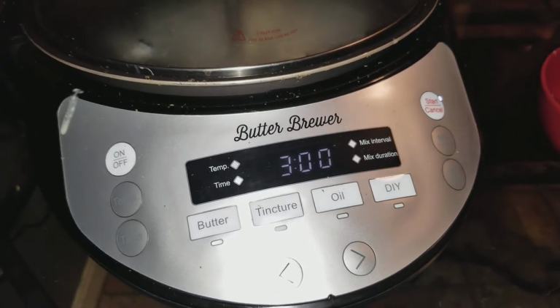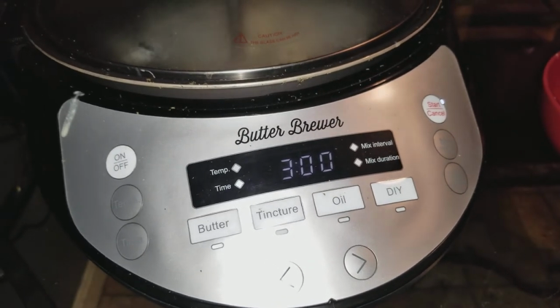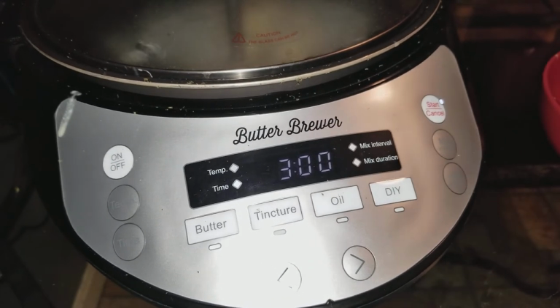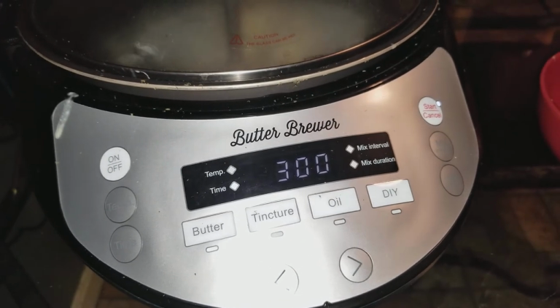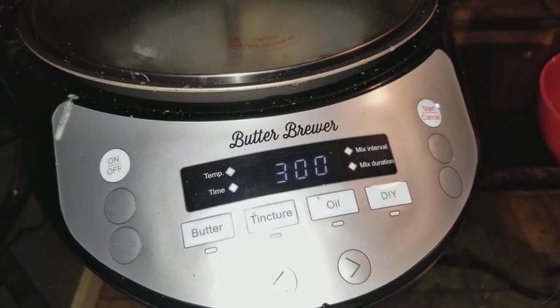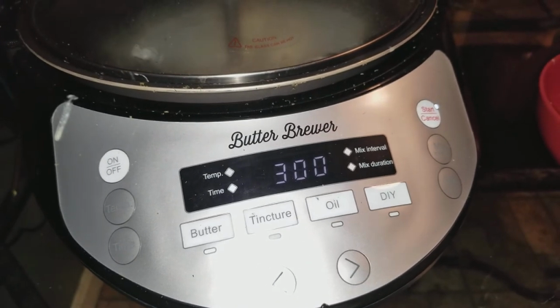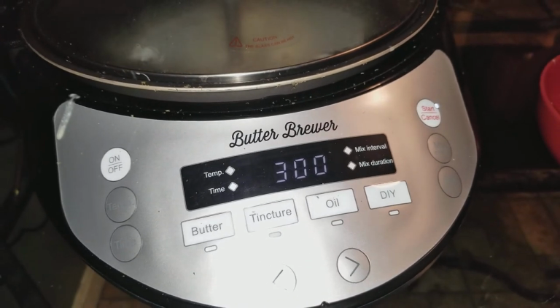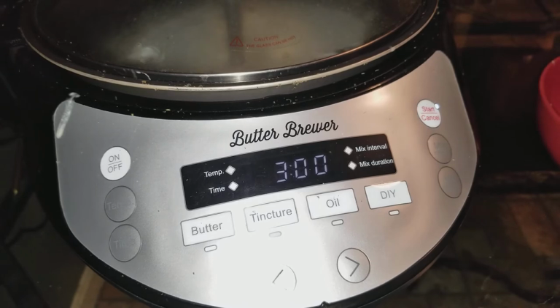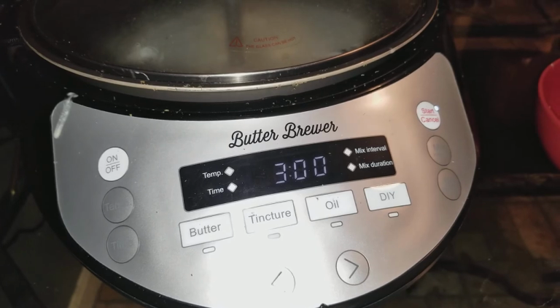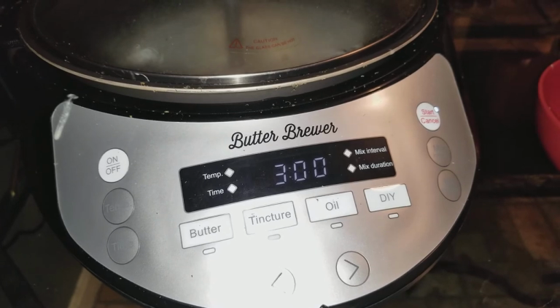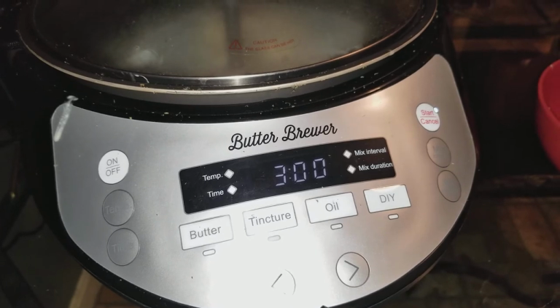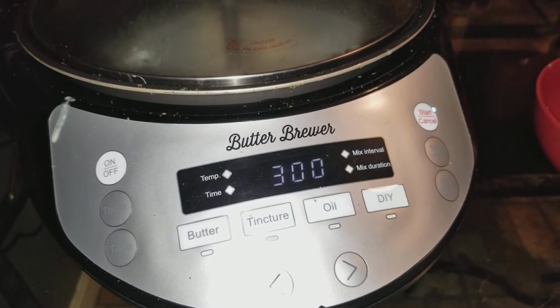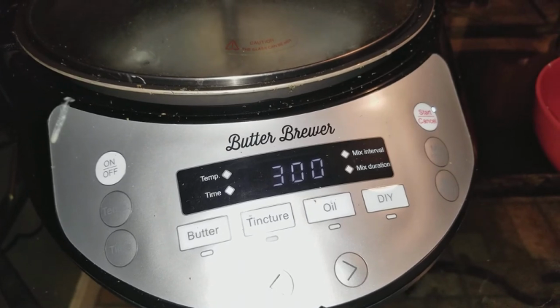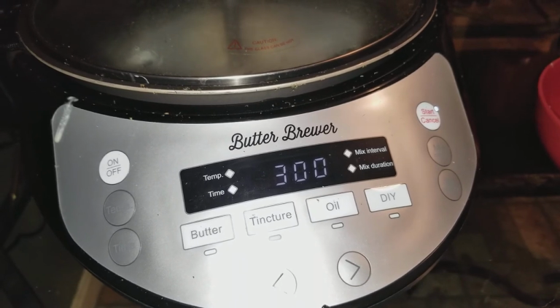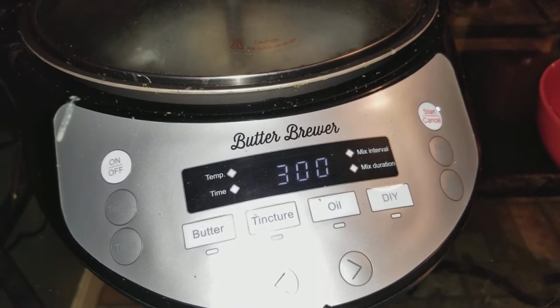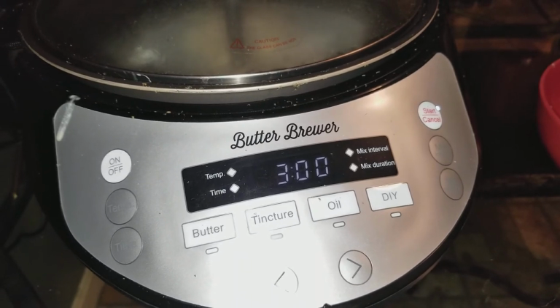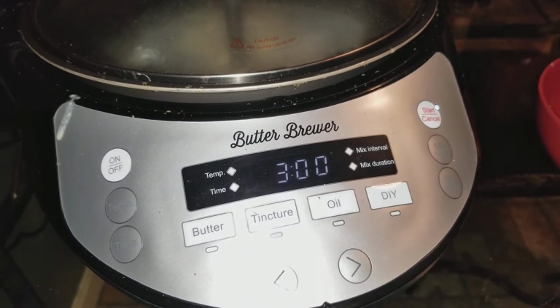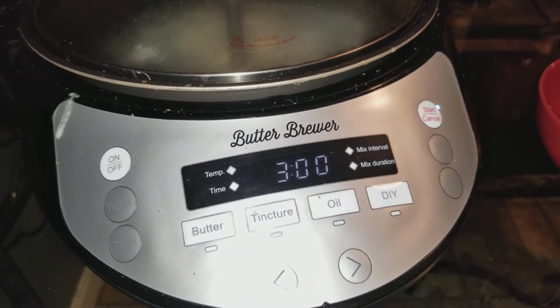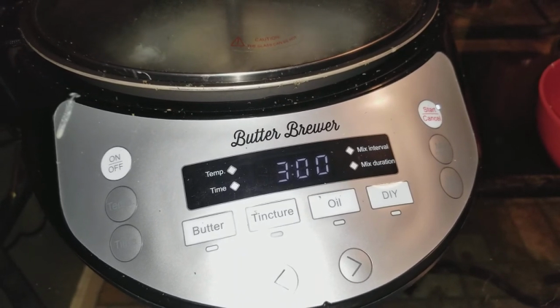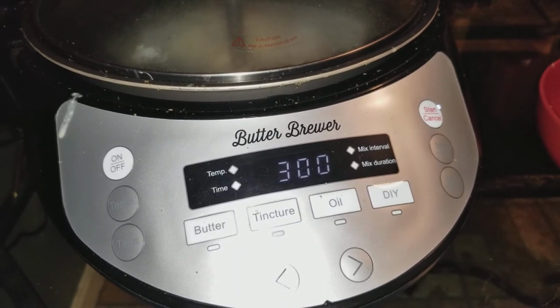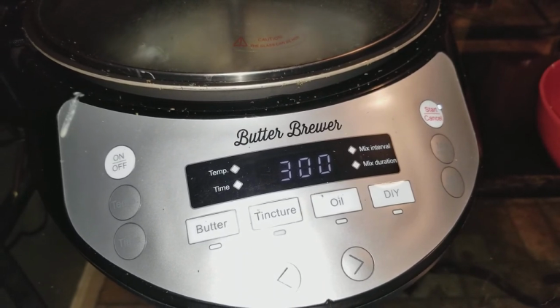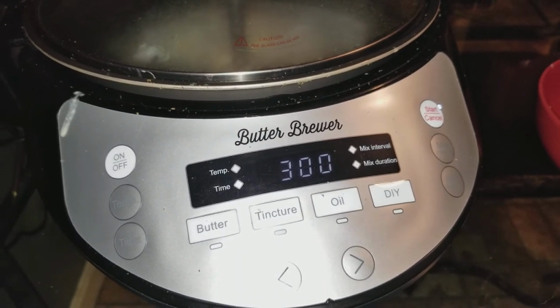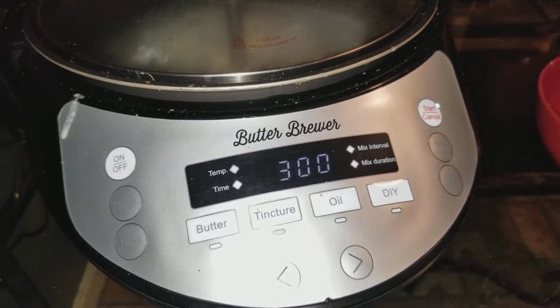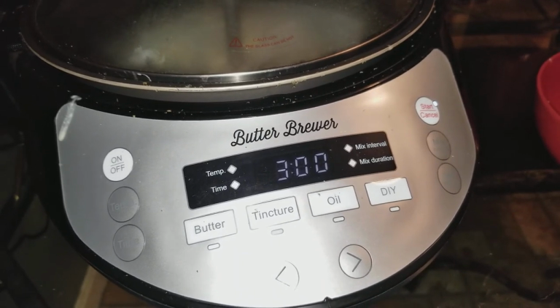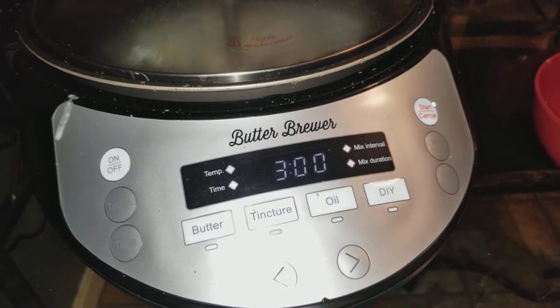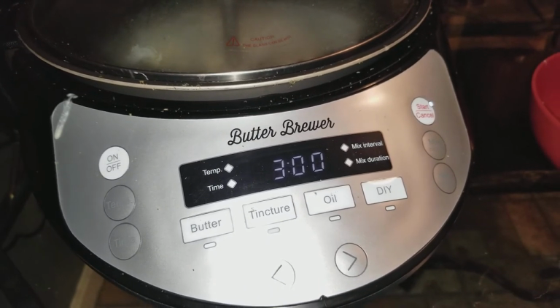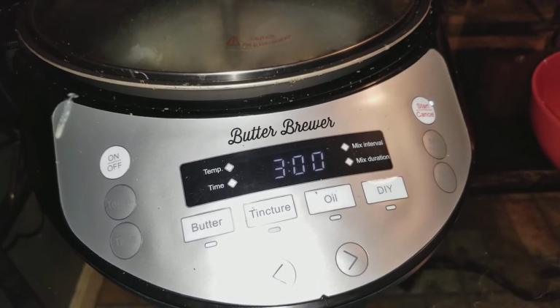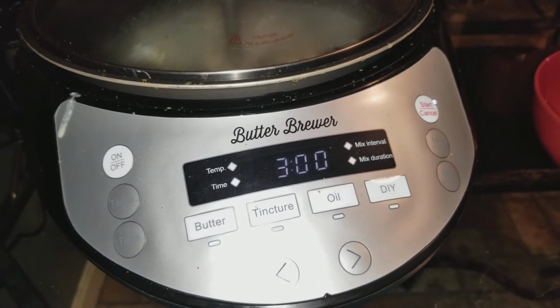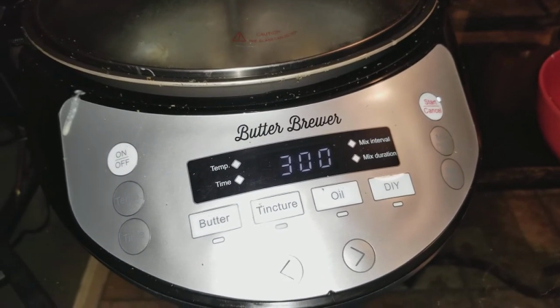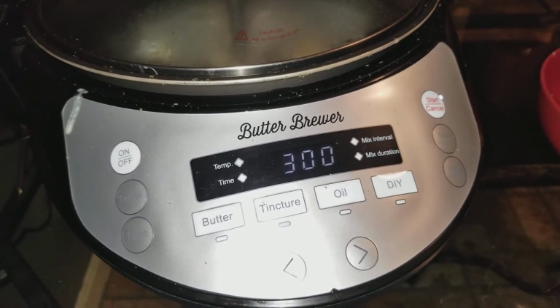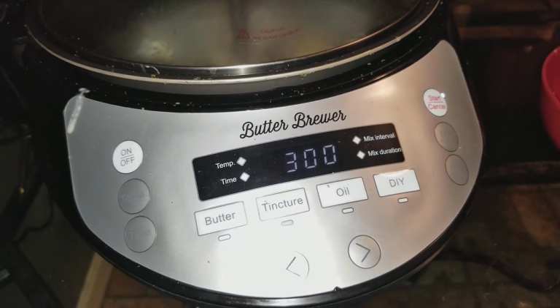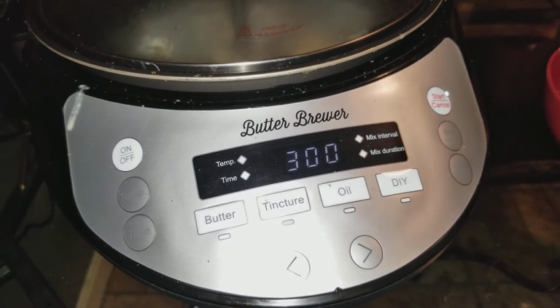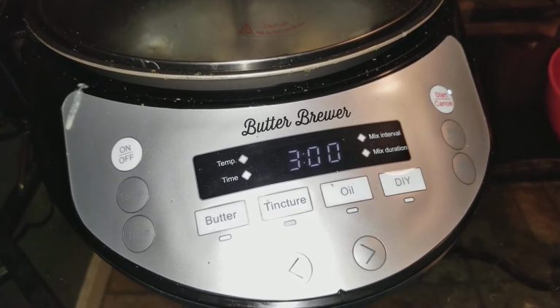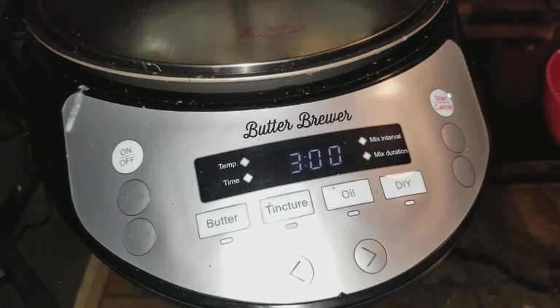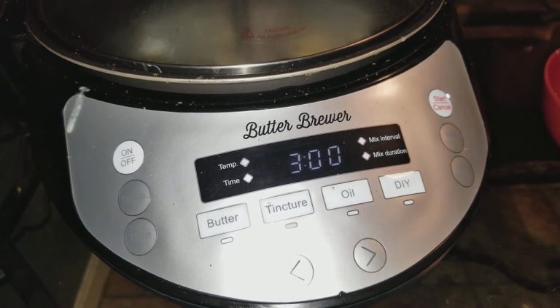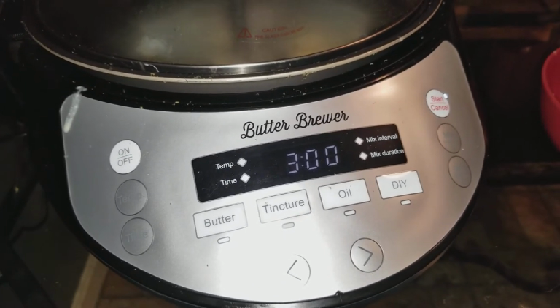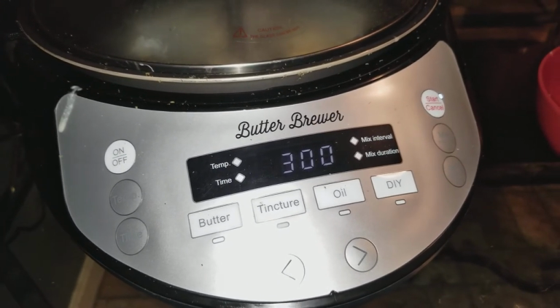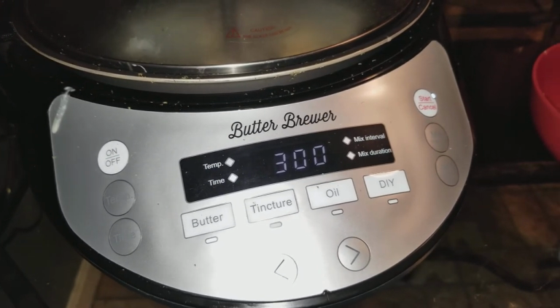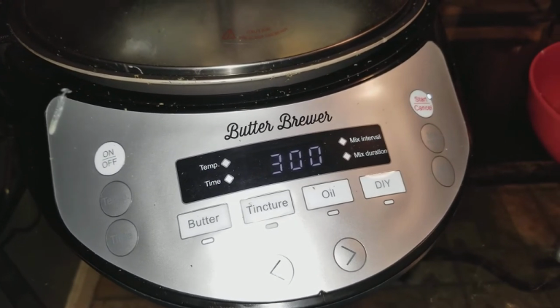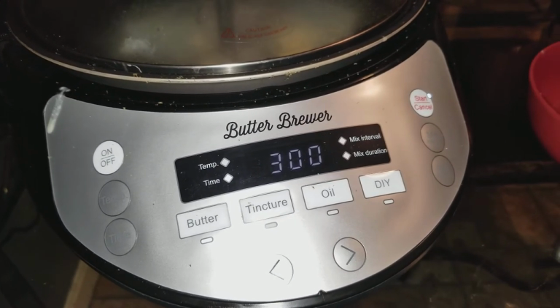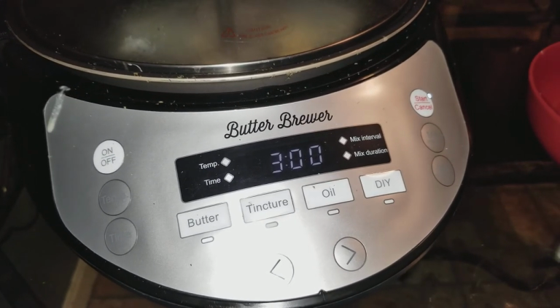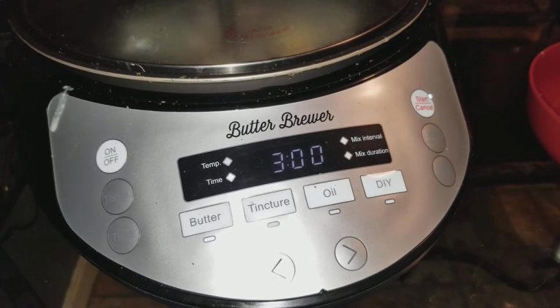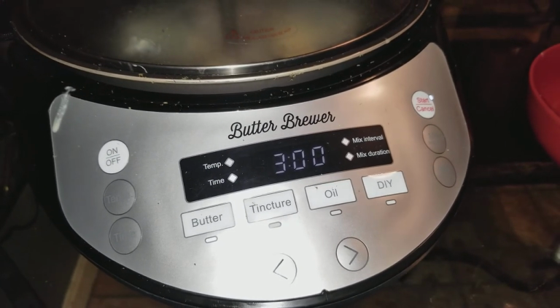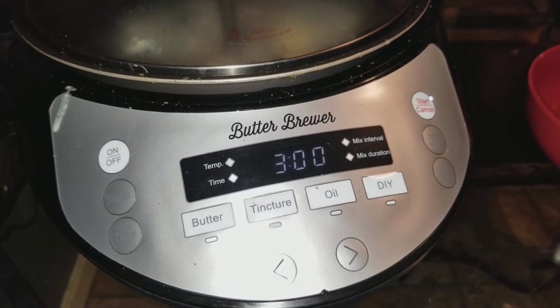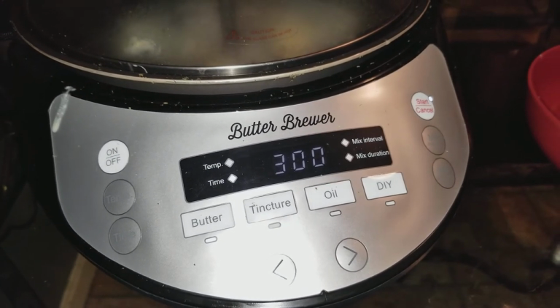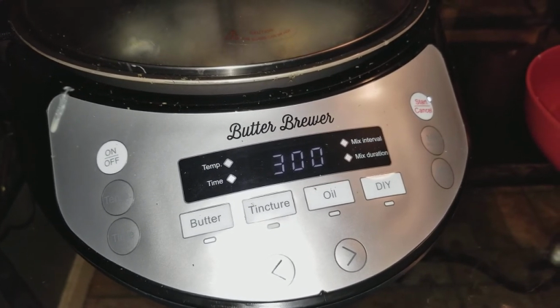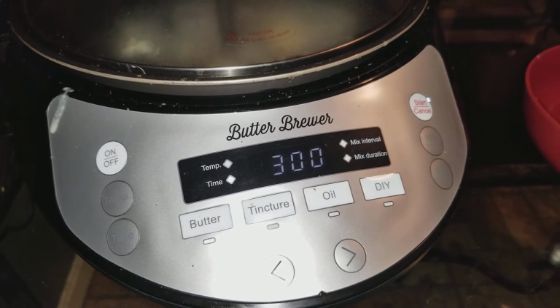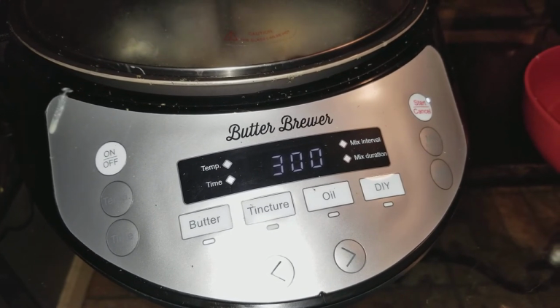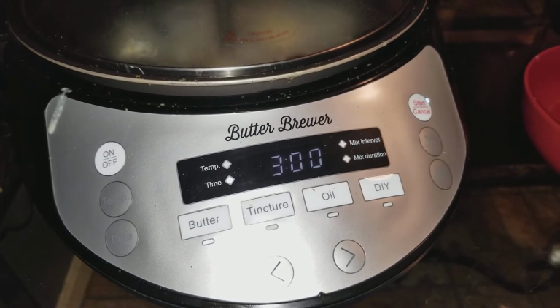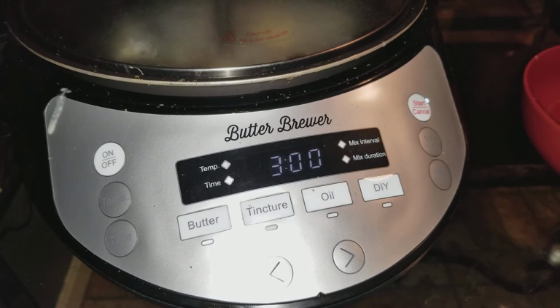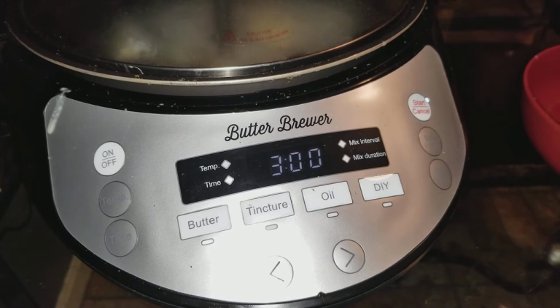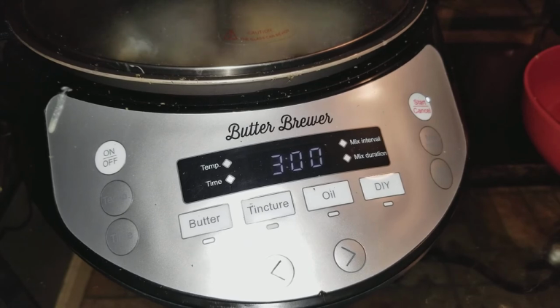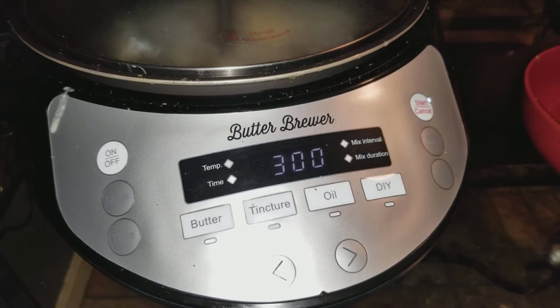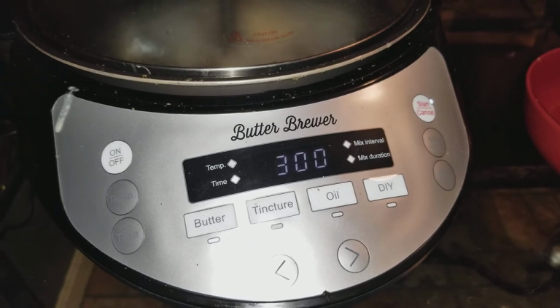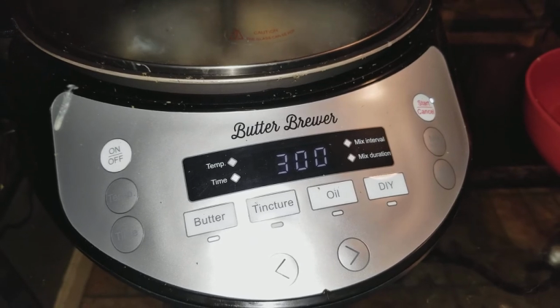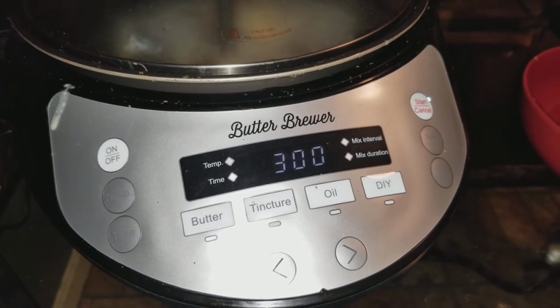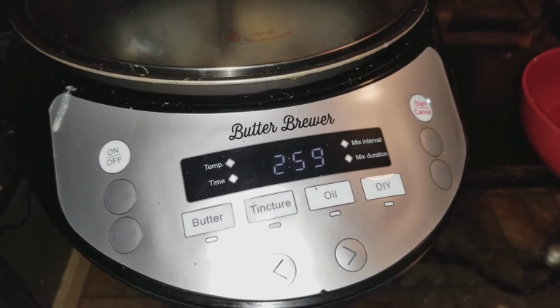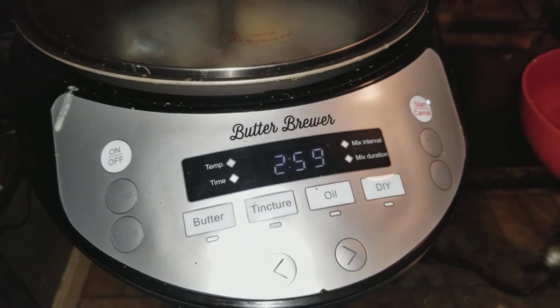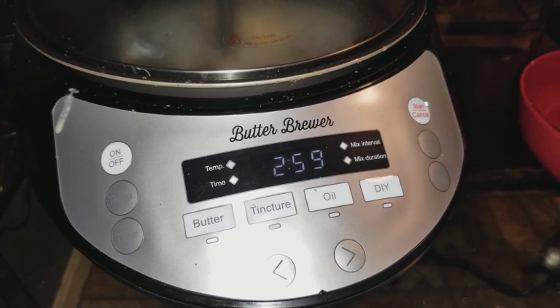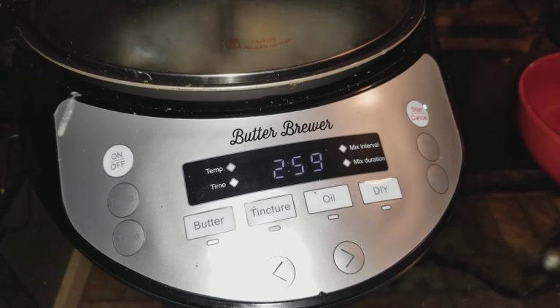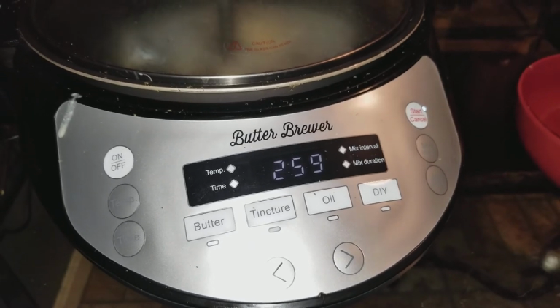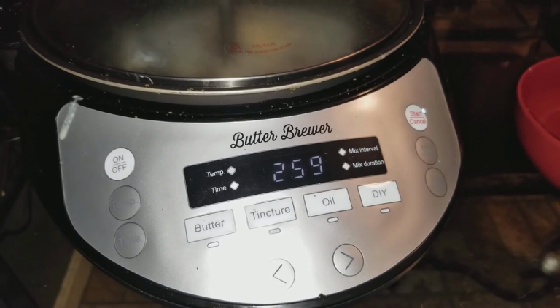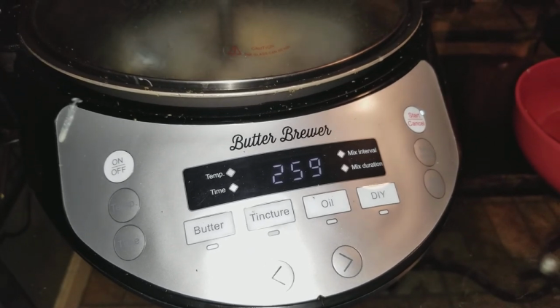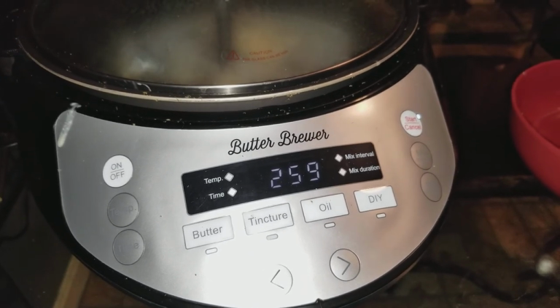So again guys, the butter brewer — give it a try. Grow big my friends and continue to grow along with me.